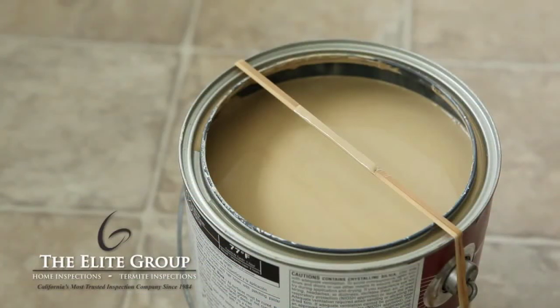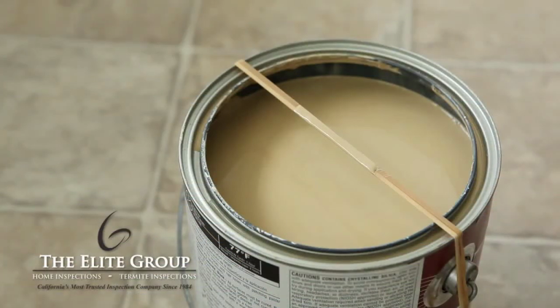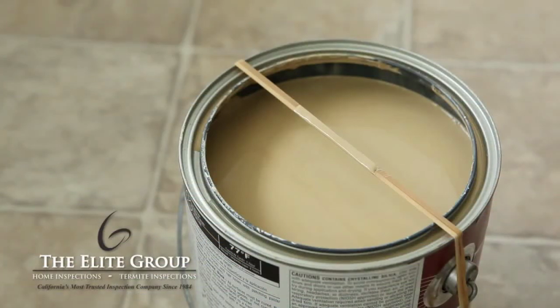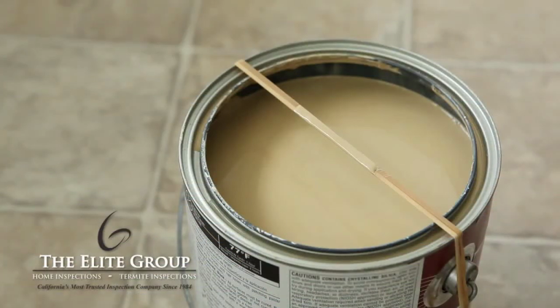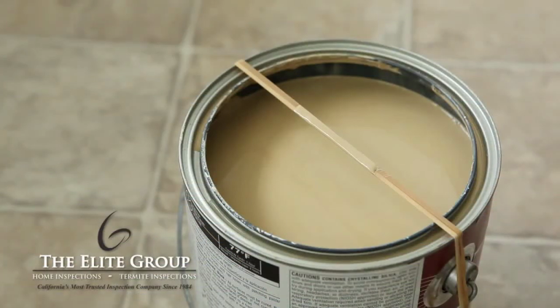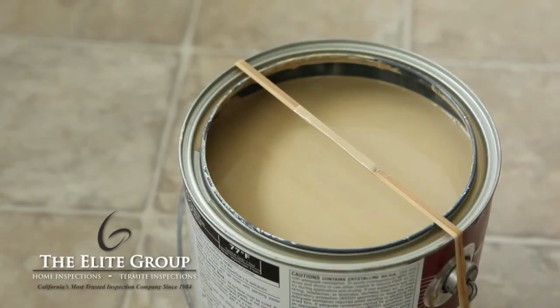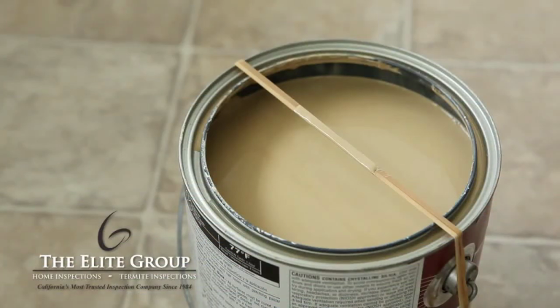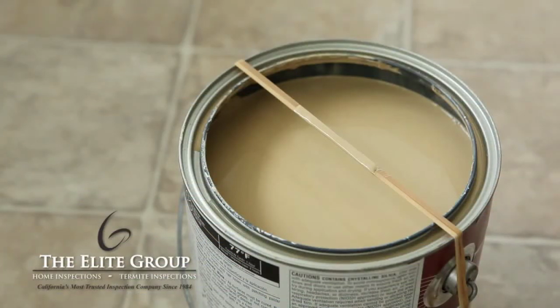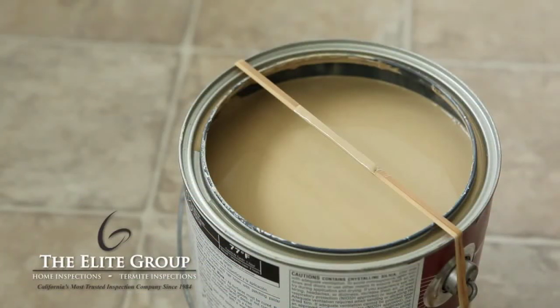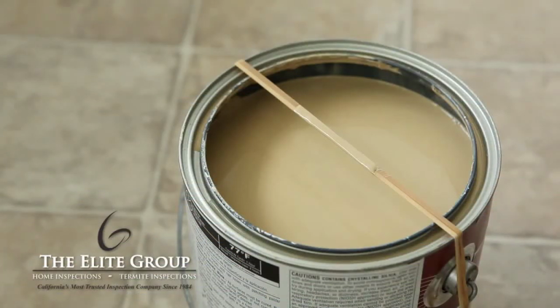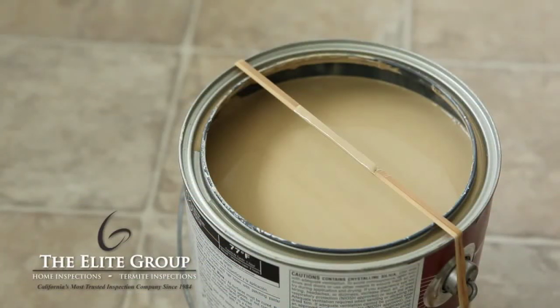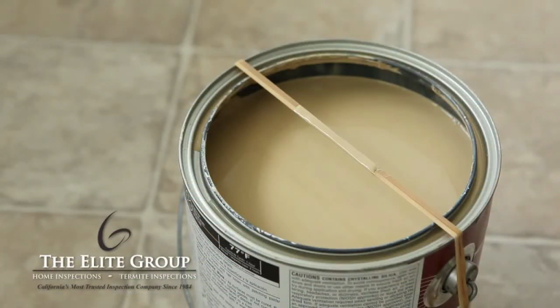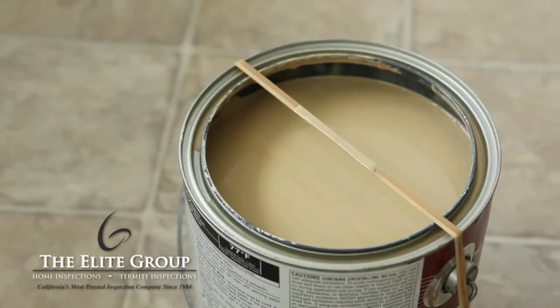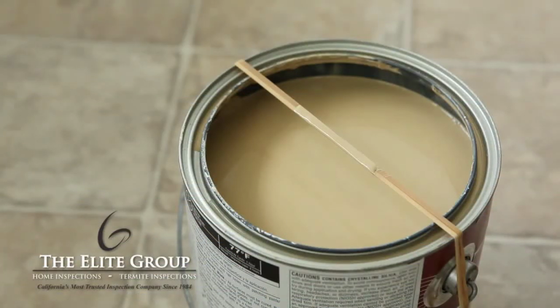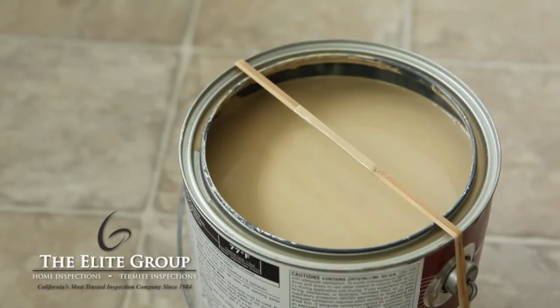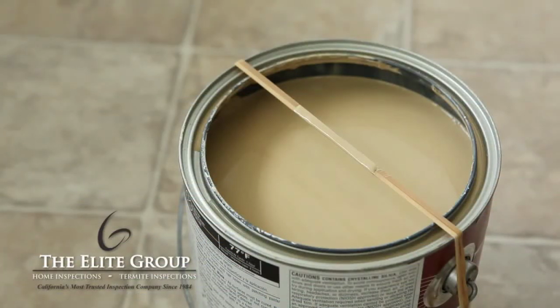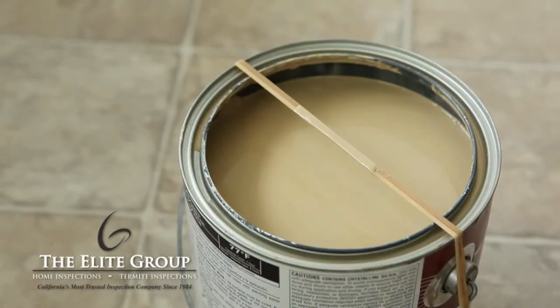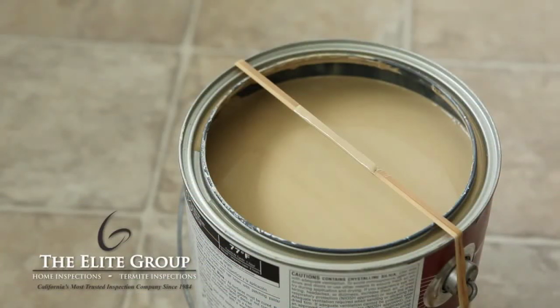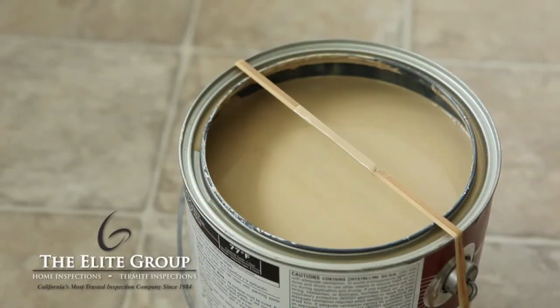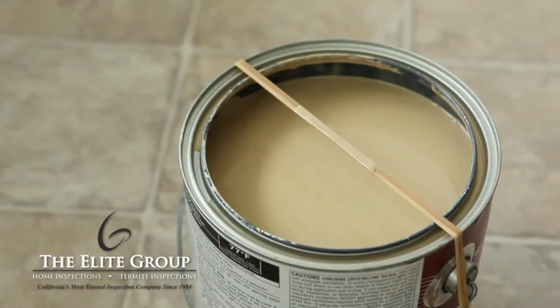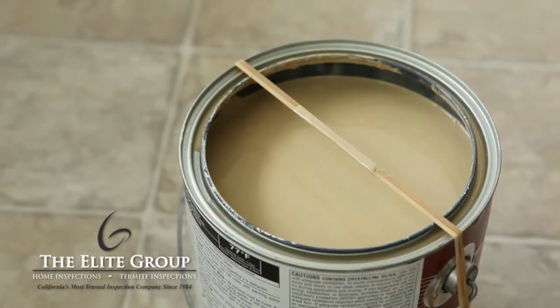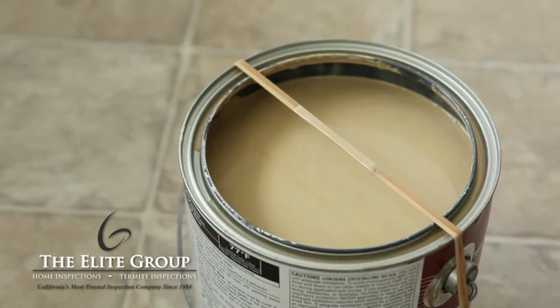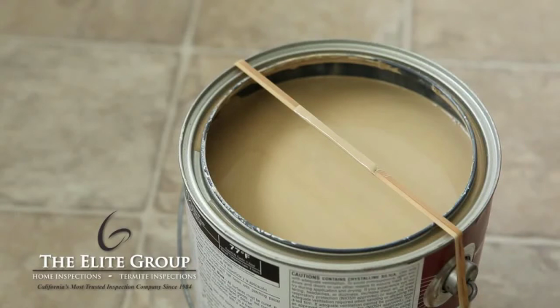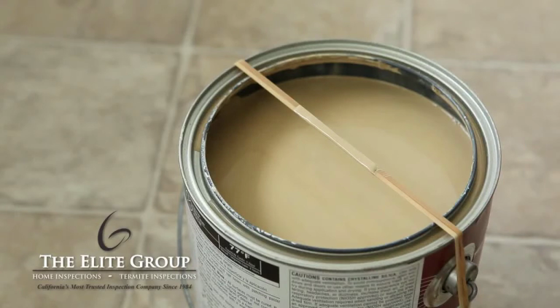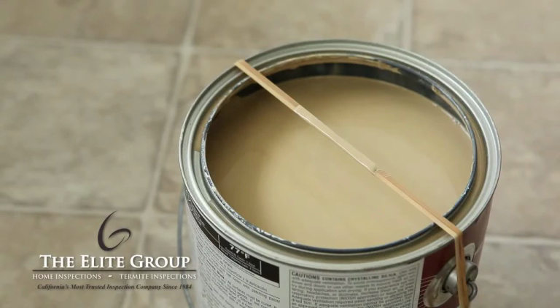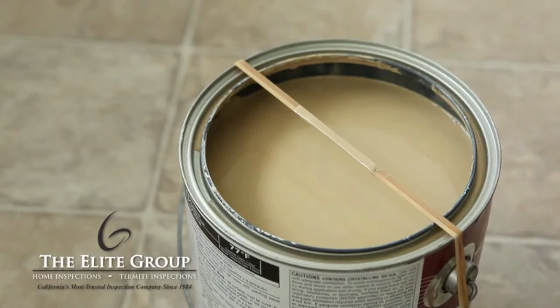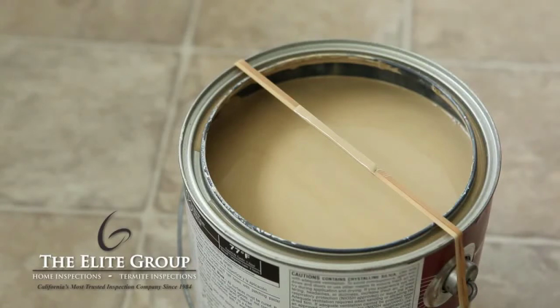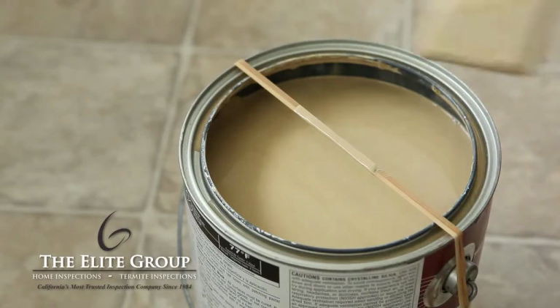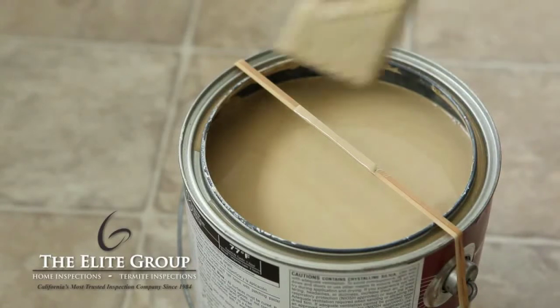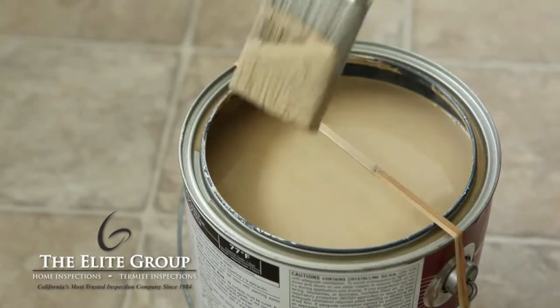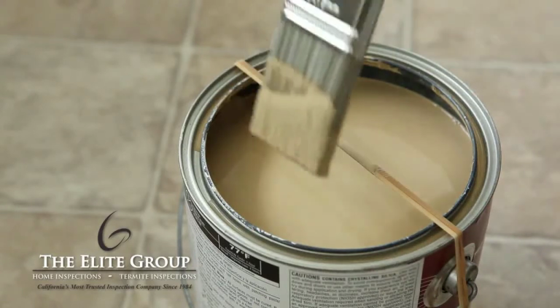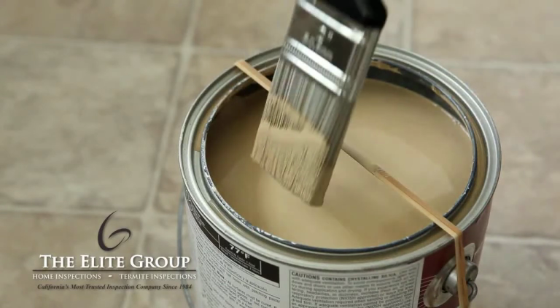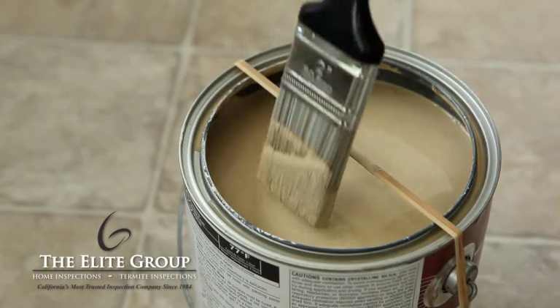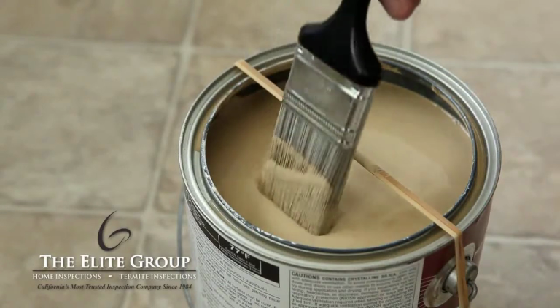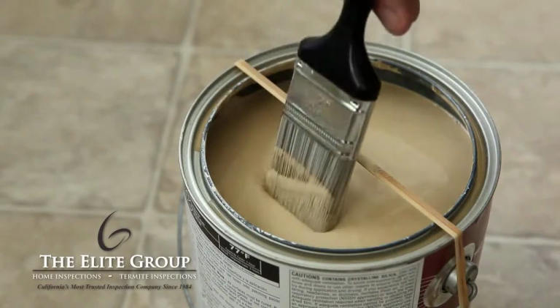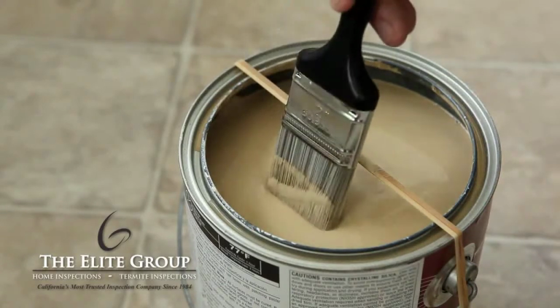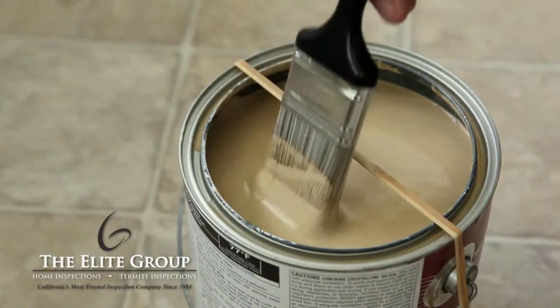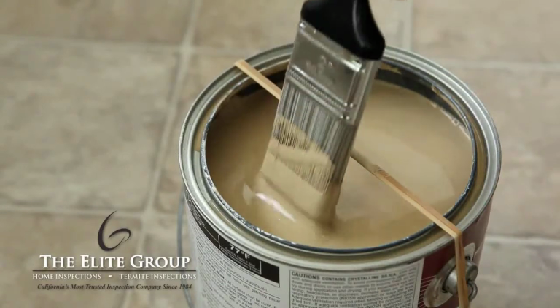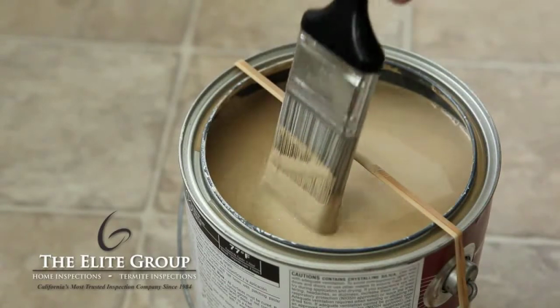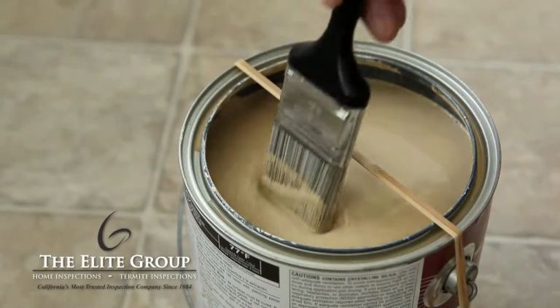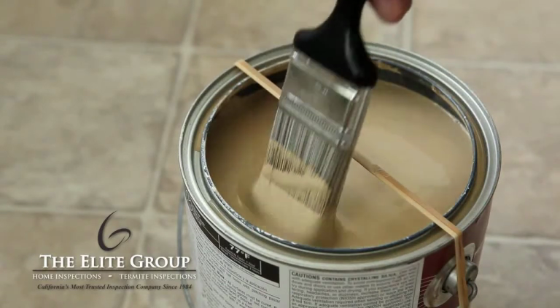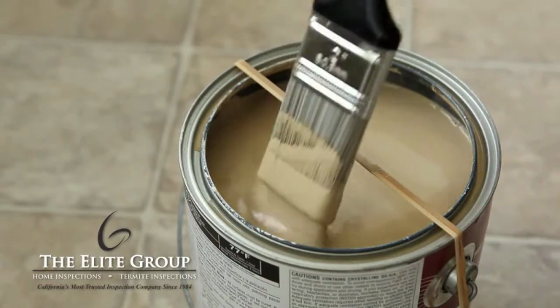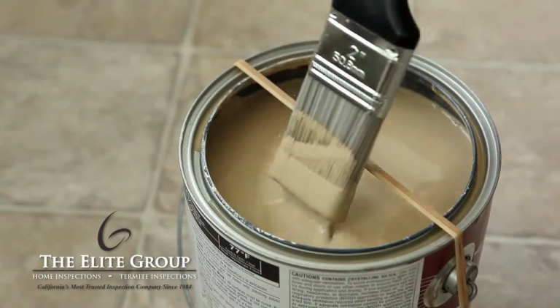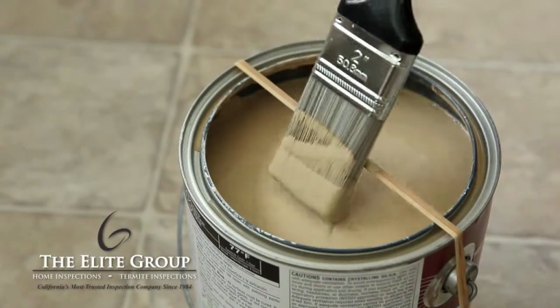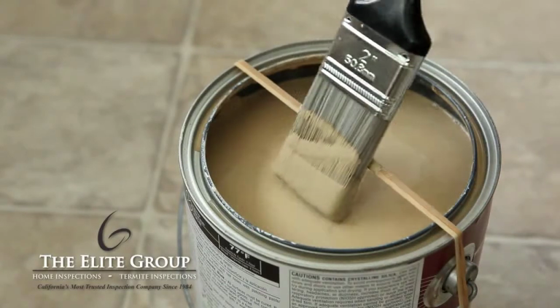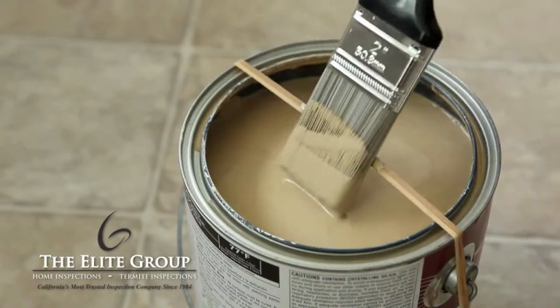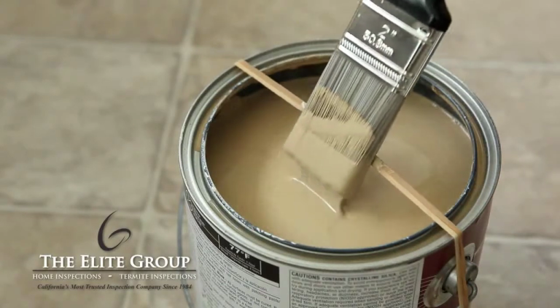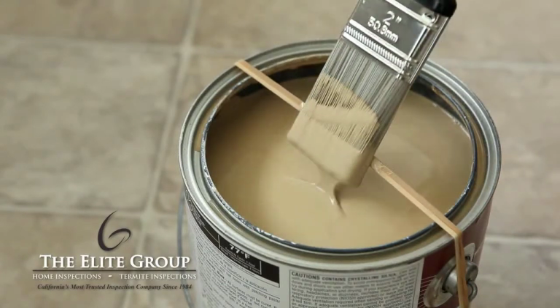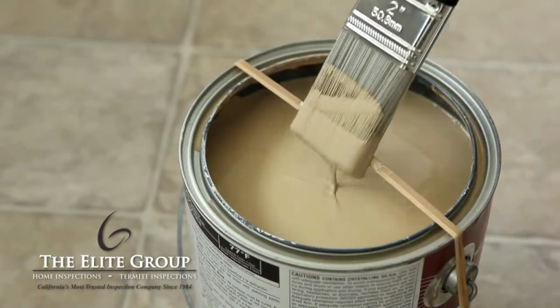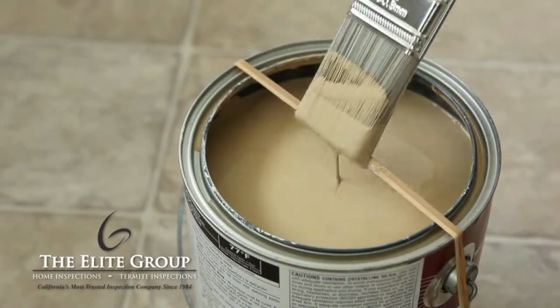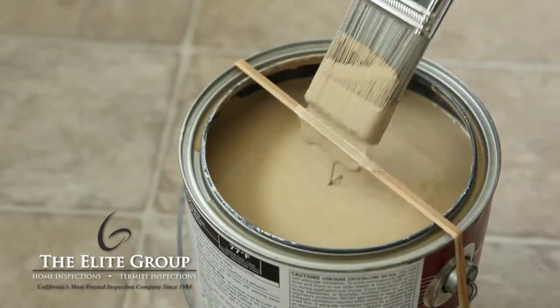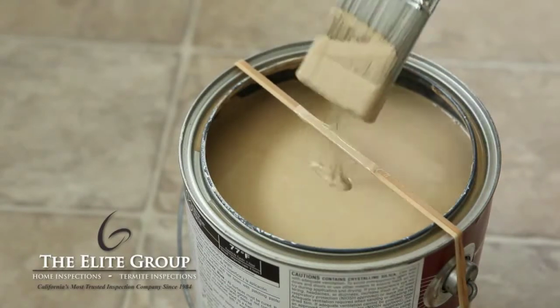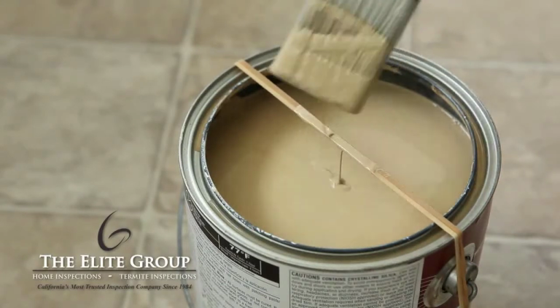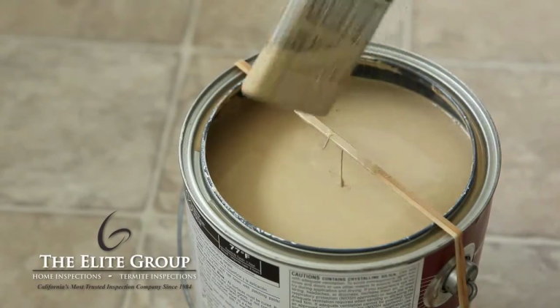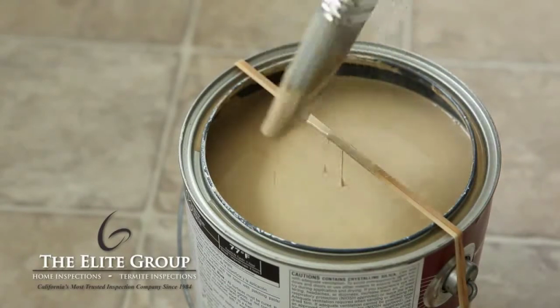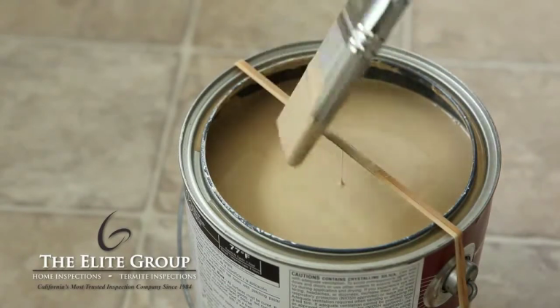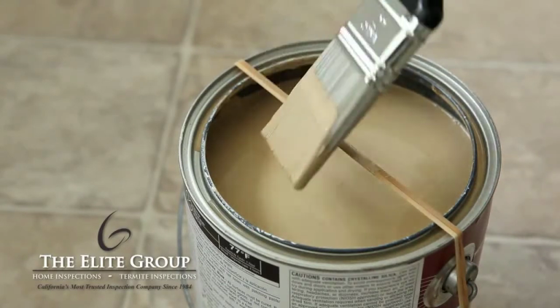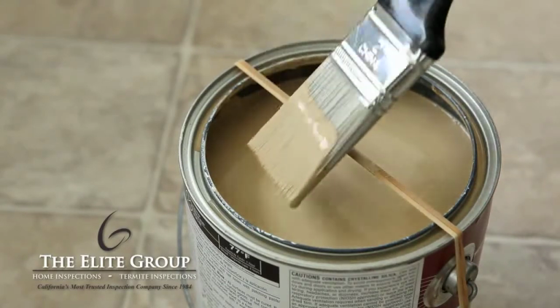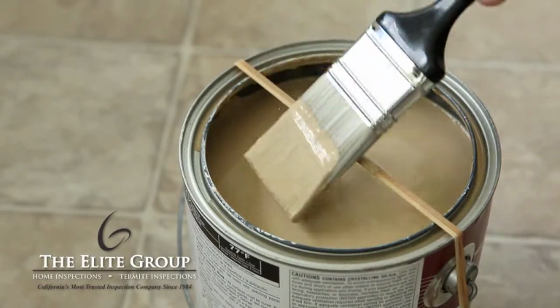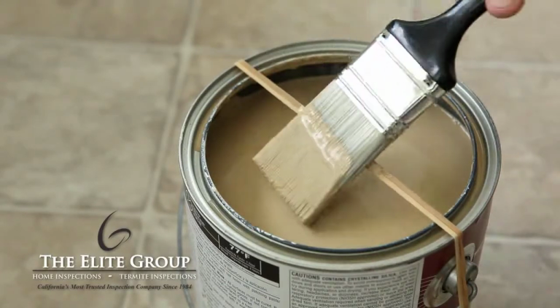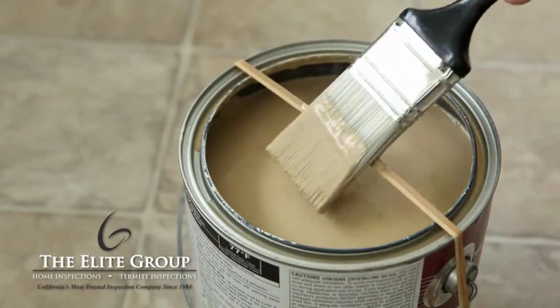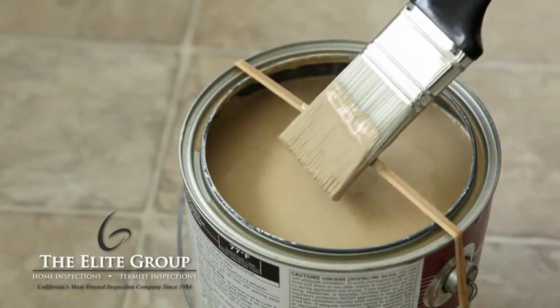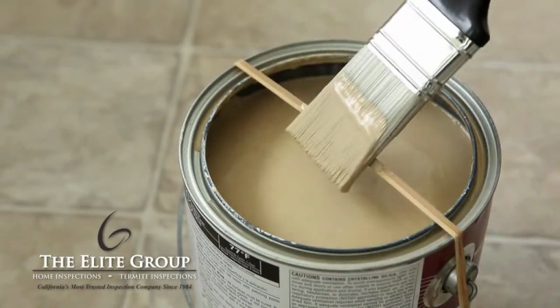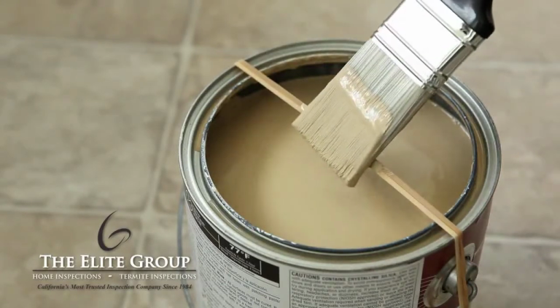When painting, wrap a rubber band around the can. Wipe the brush against the rubber band to keep the sides of the can clean.